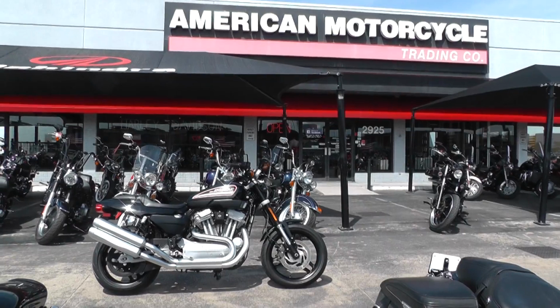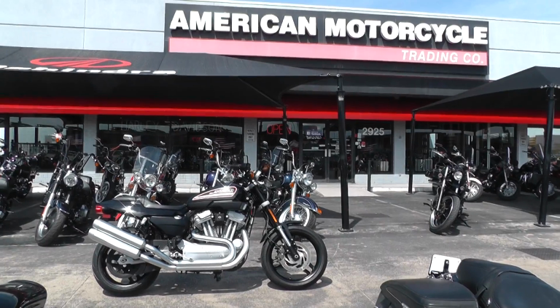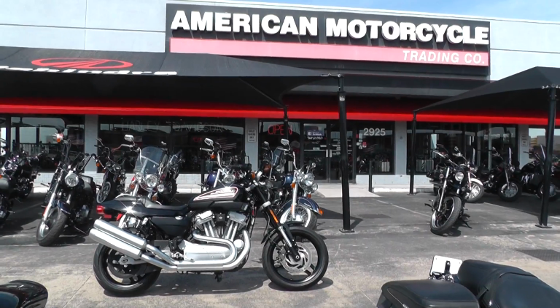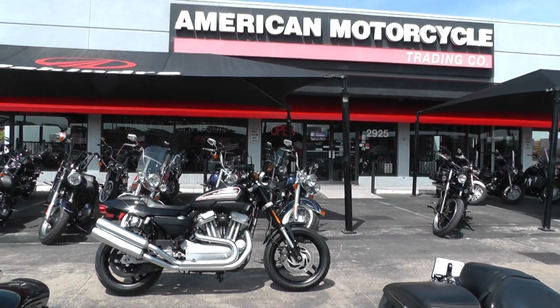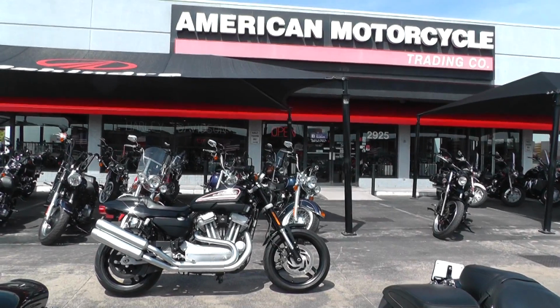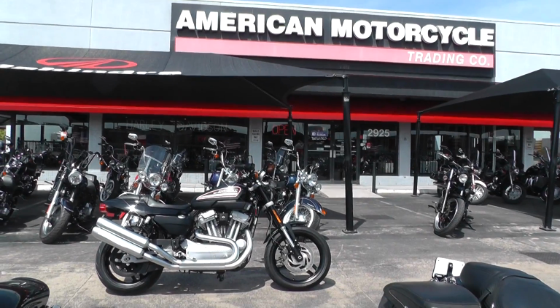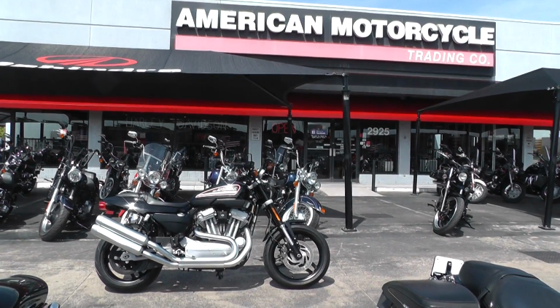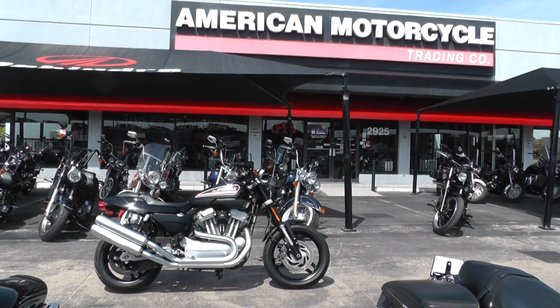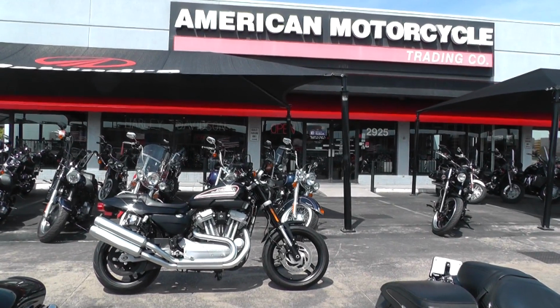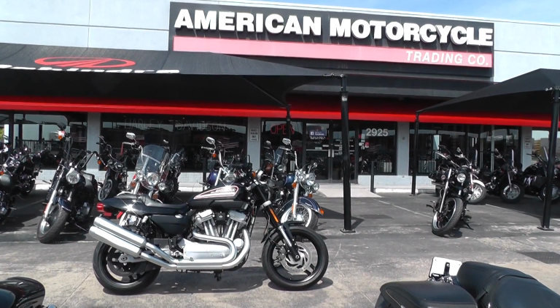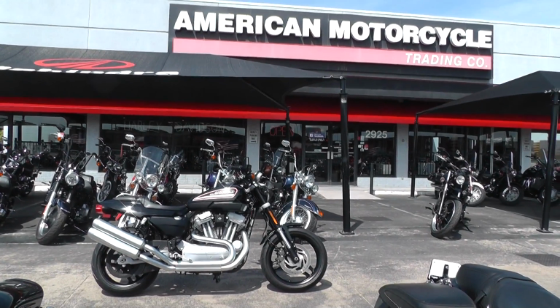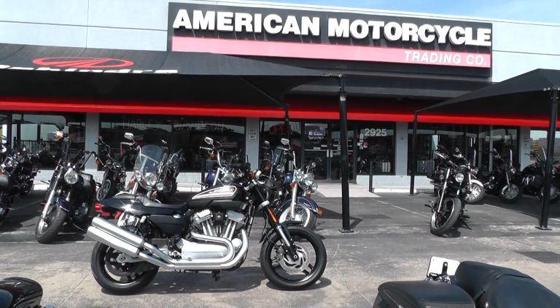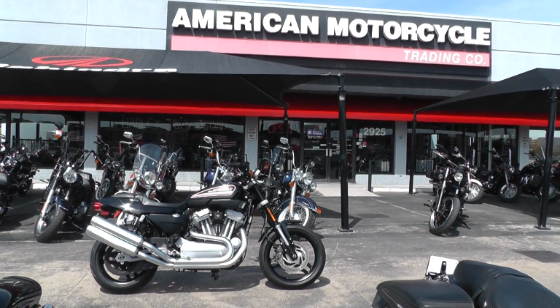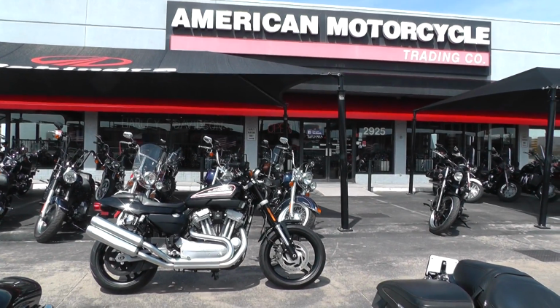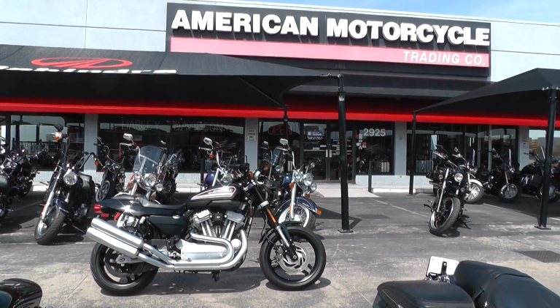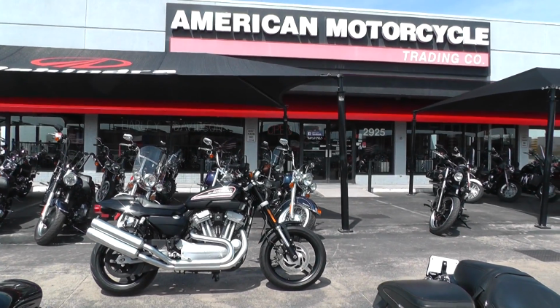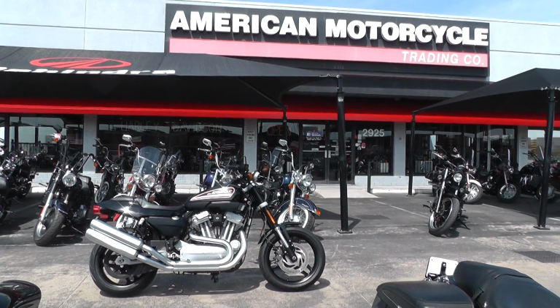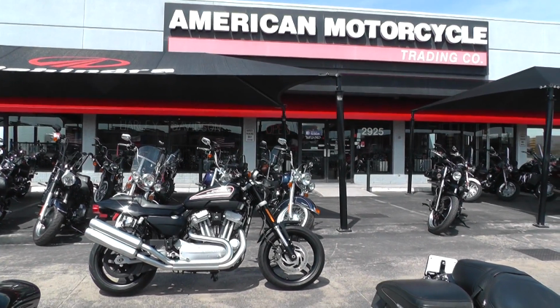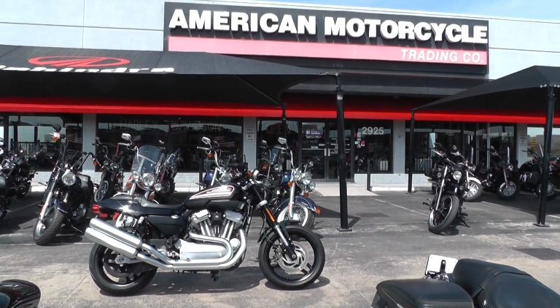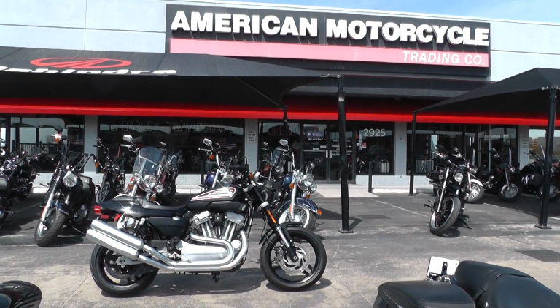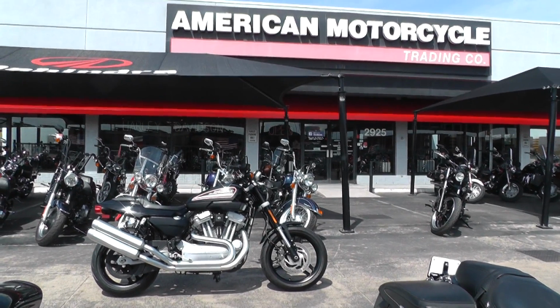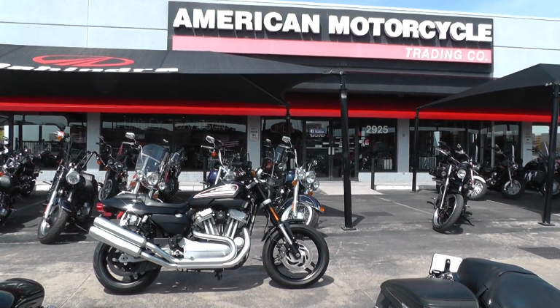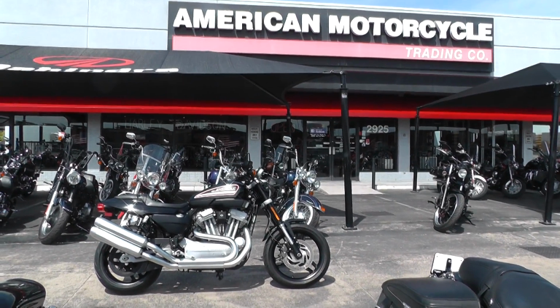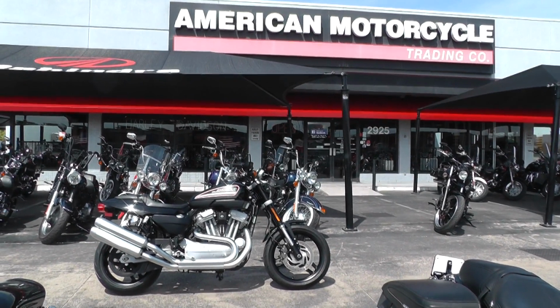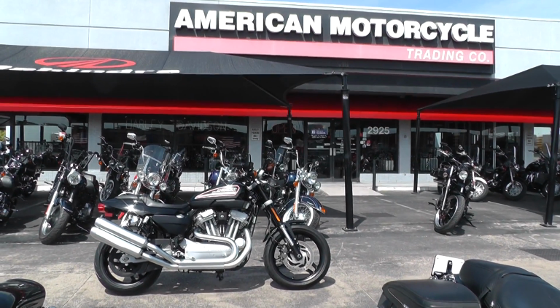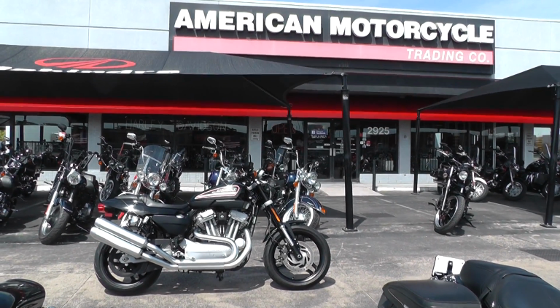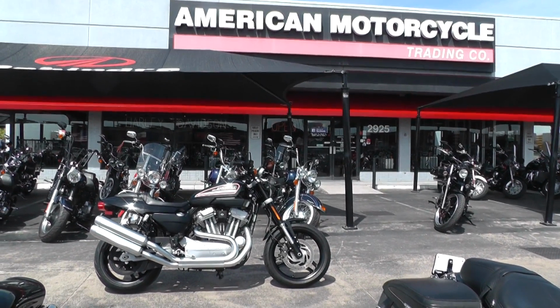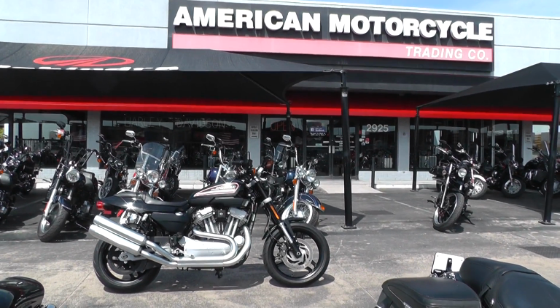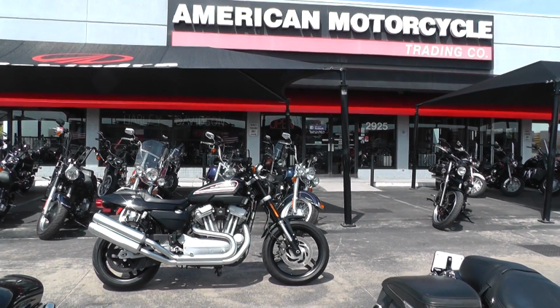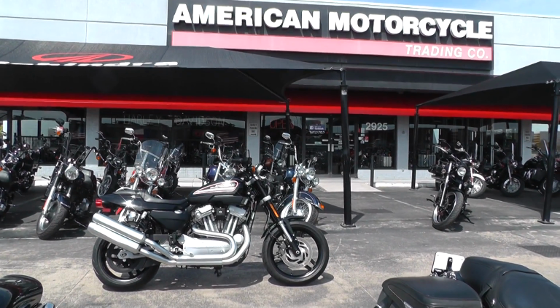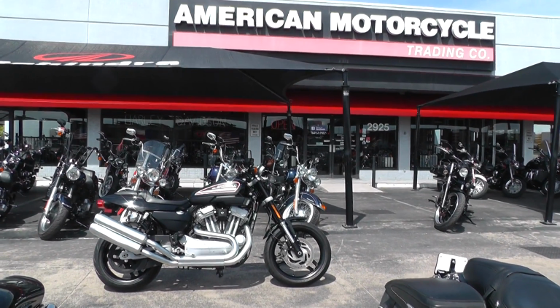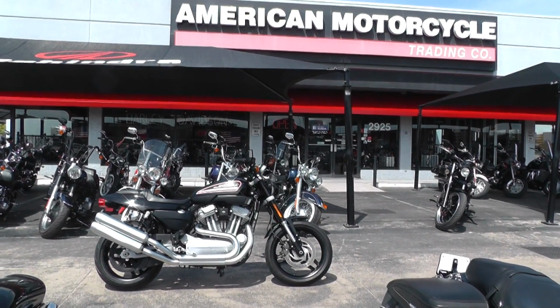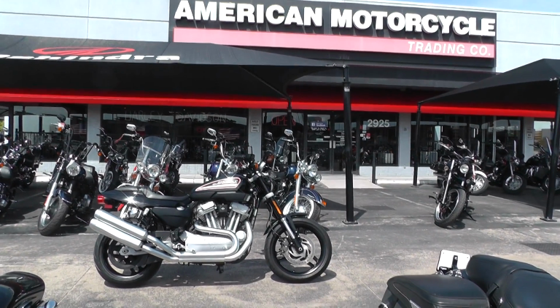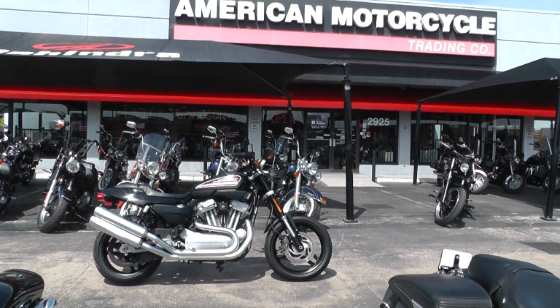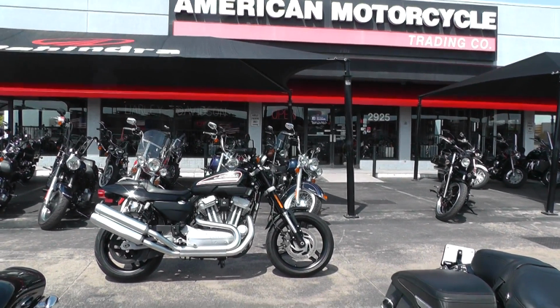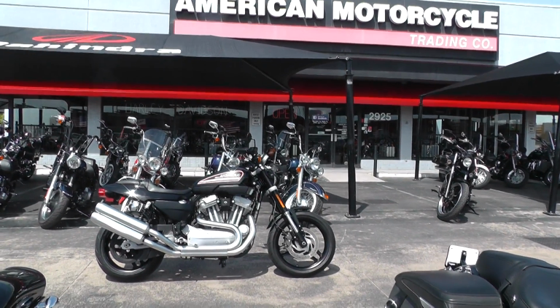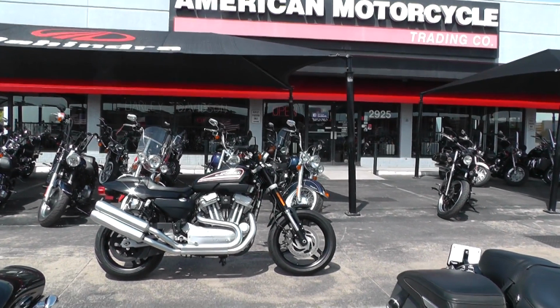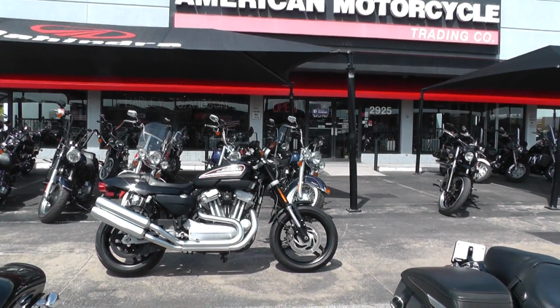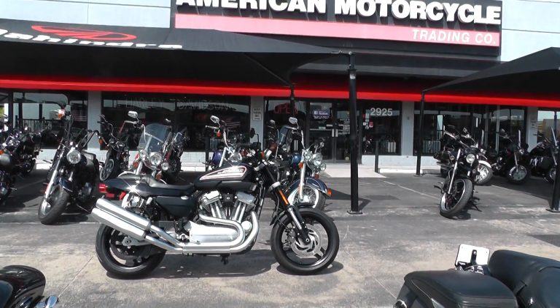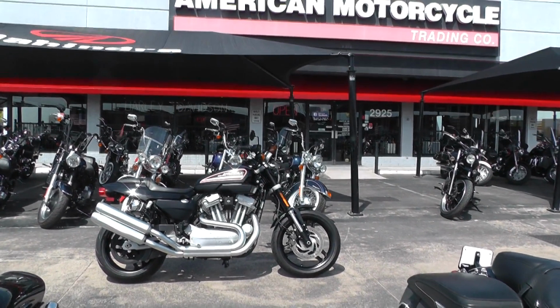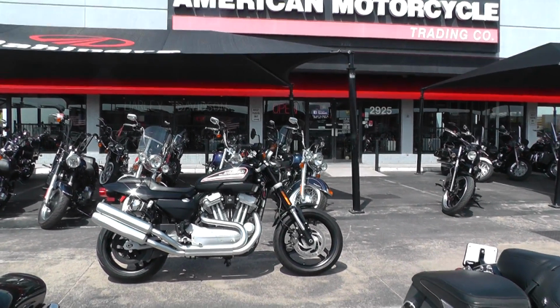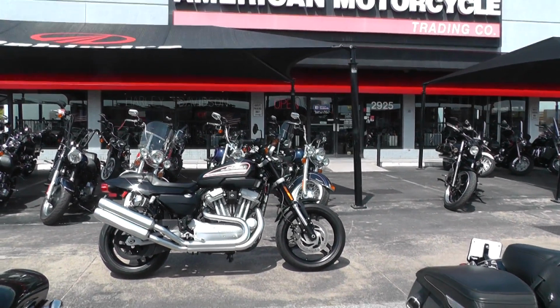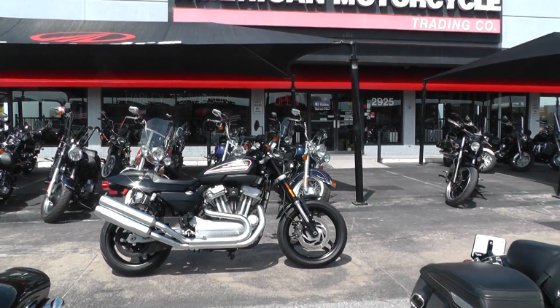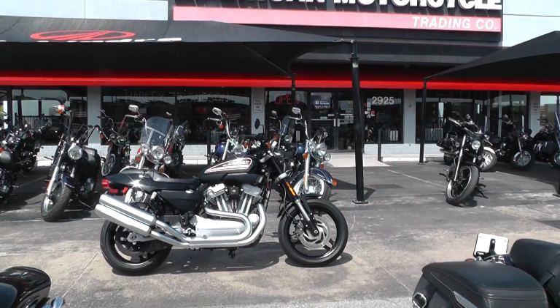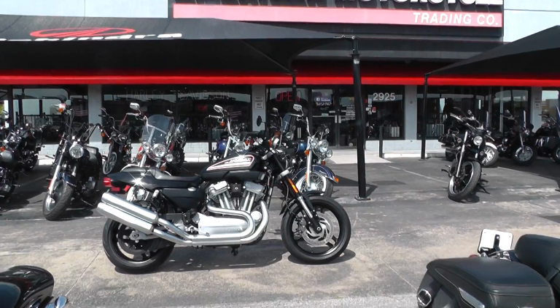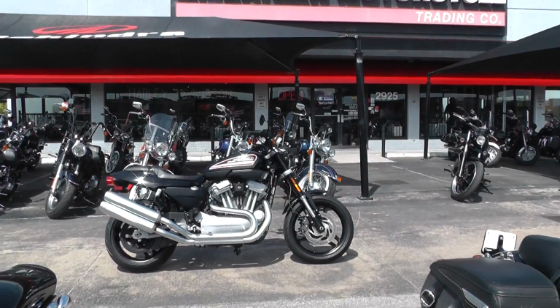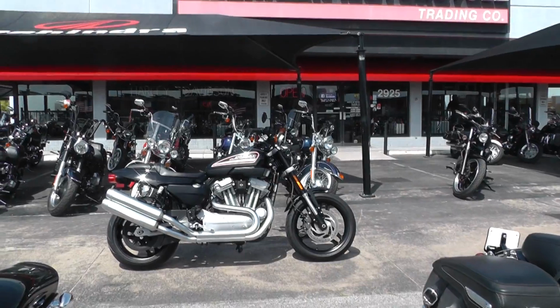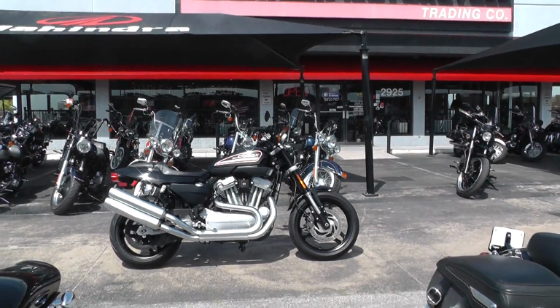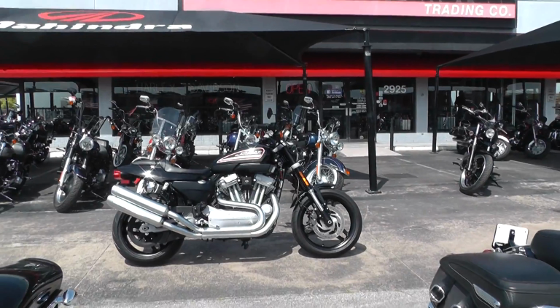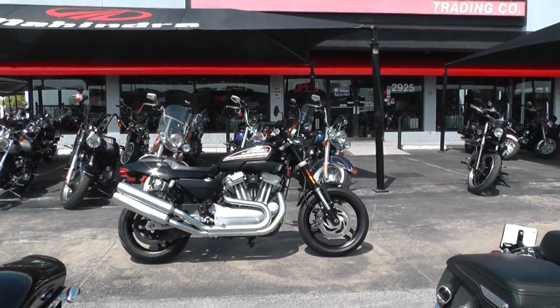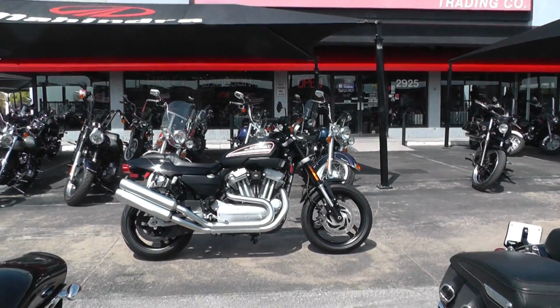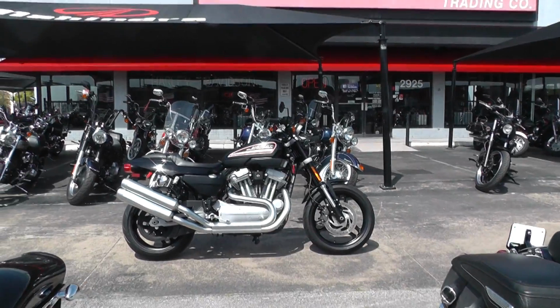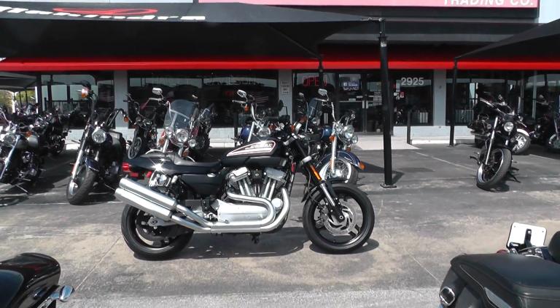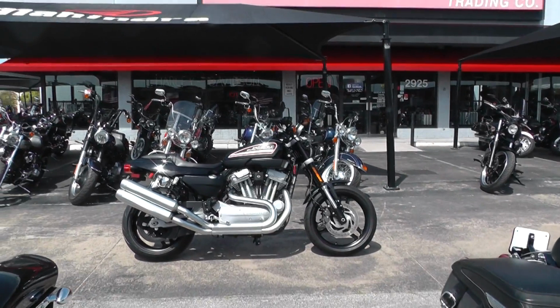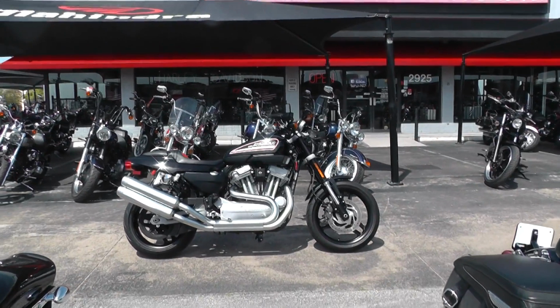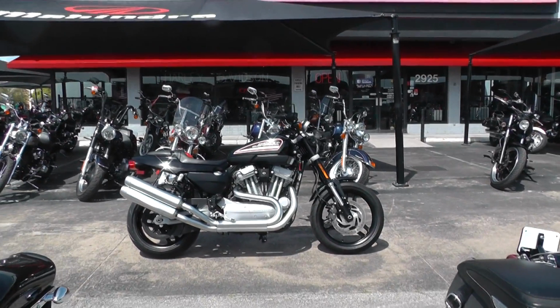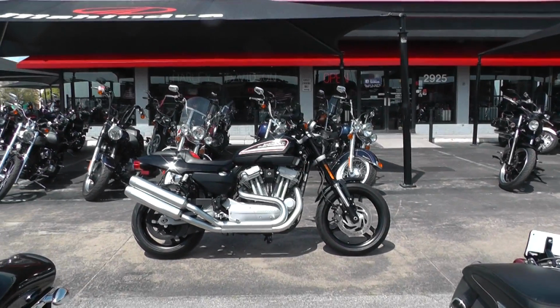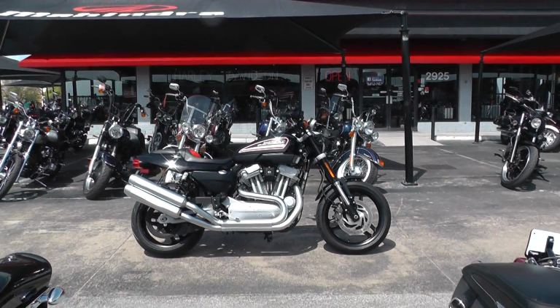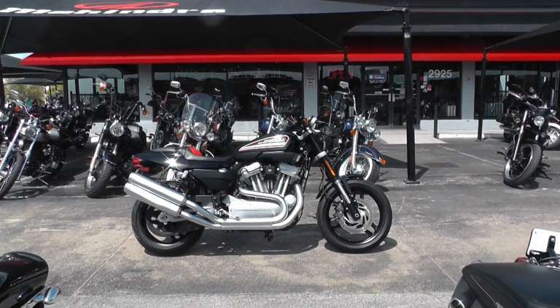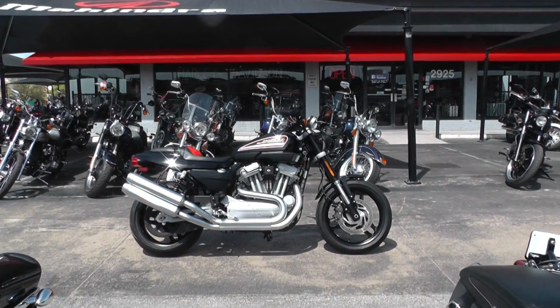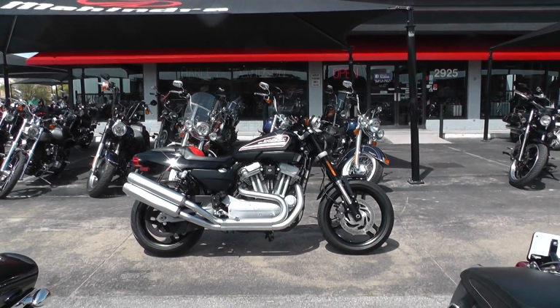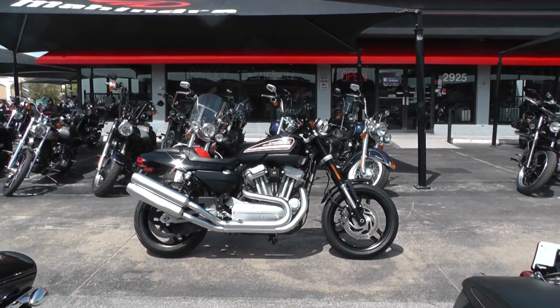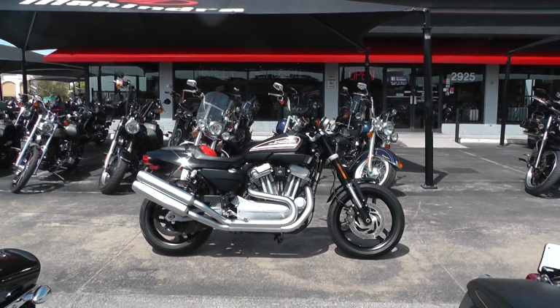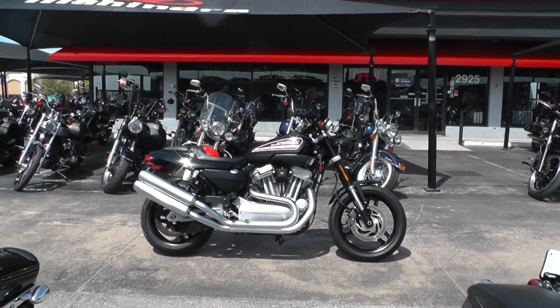Hello folks, Geno here with American Motorcycle Trading Company in Arlington, Texas, with a 2010 Harley-Davidson XR 1200.